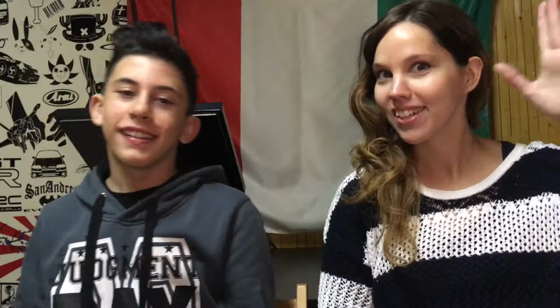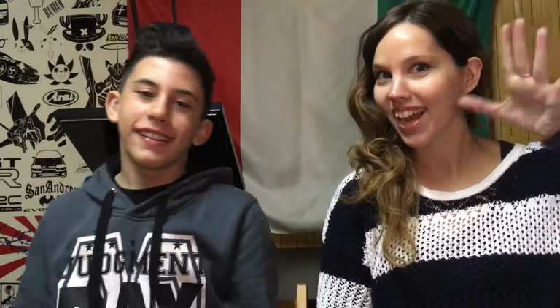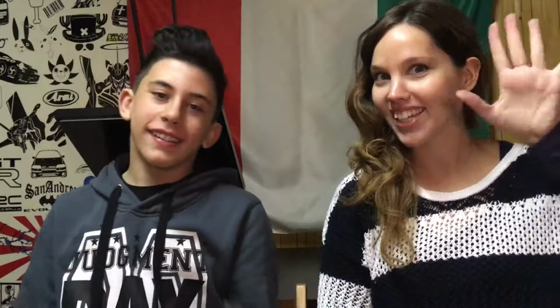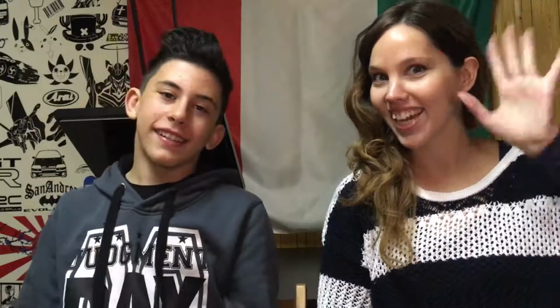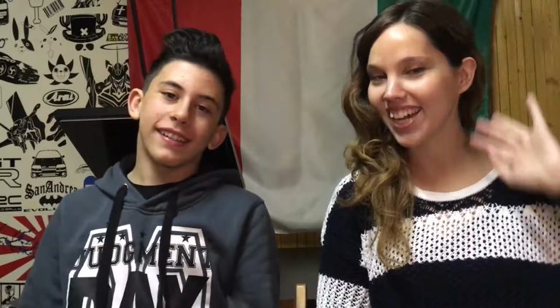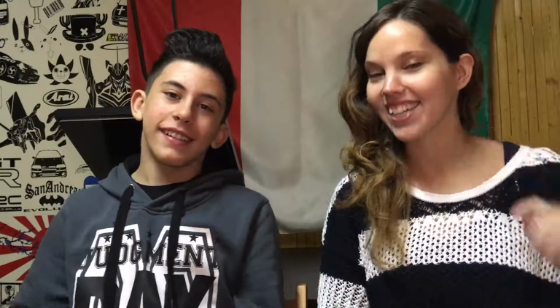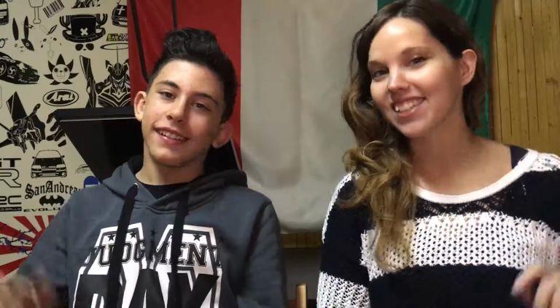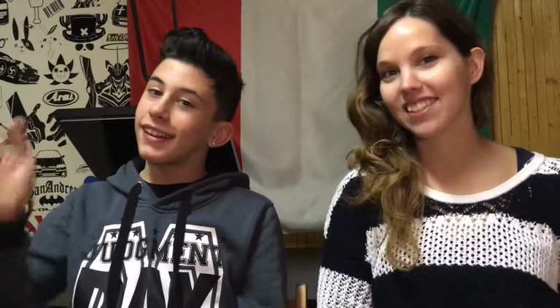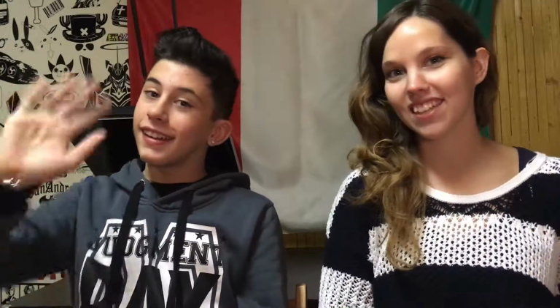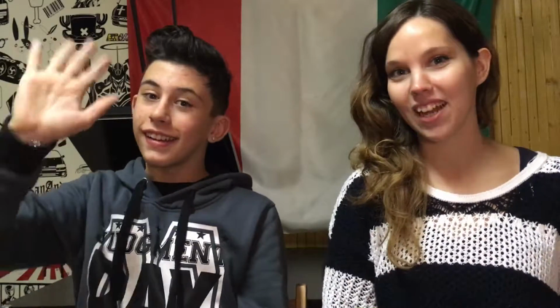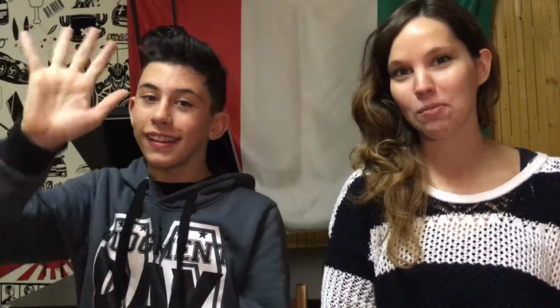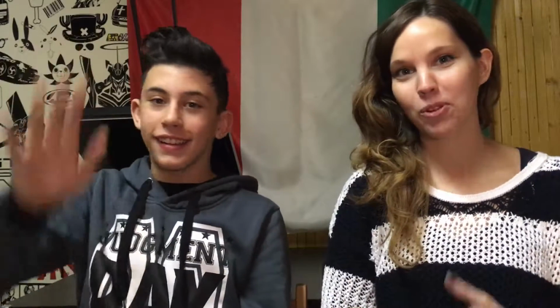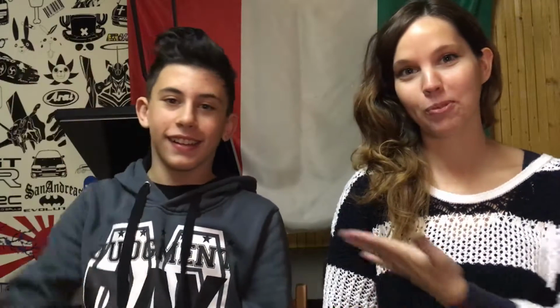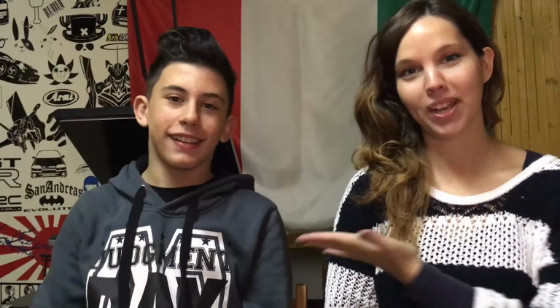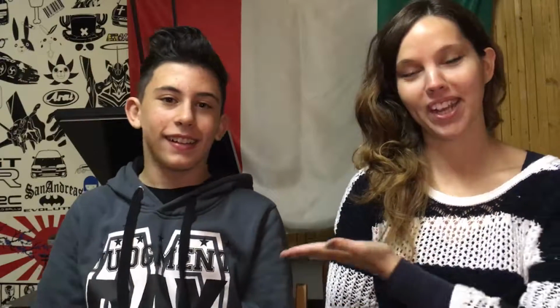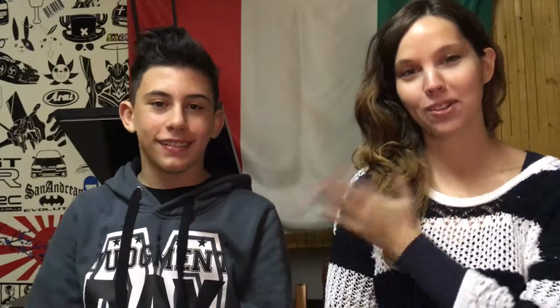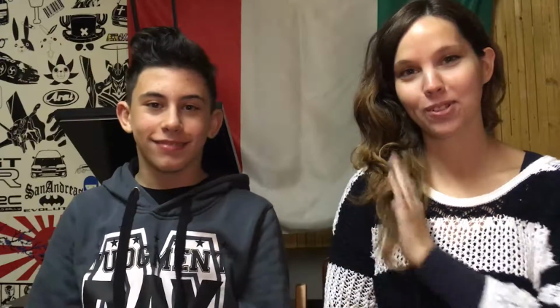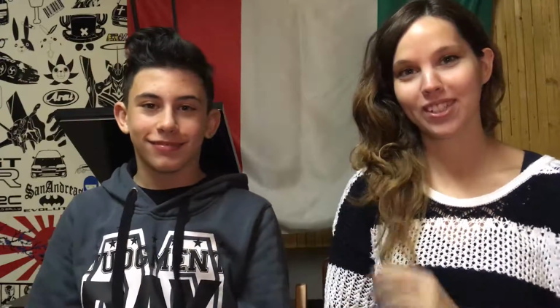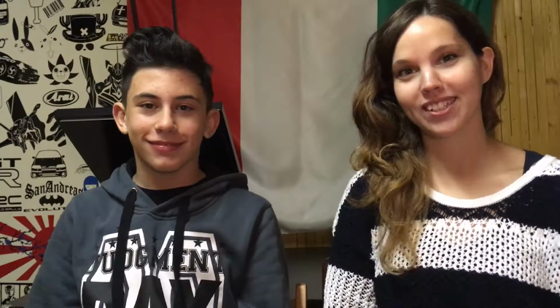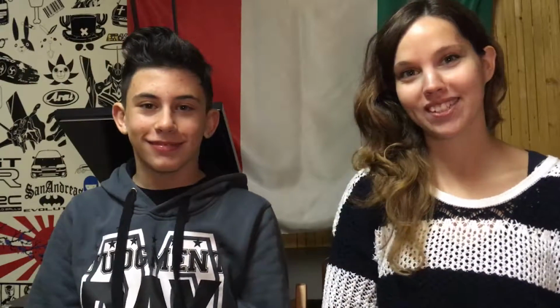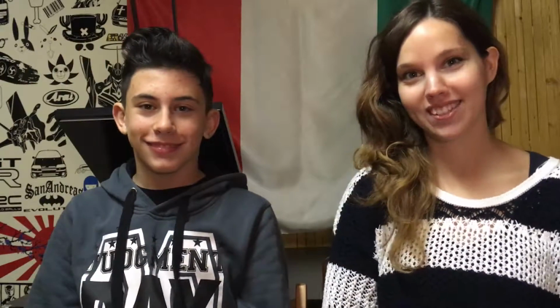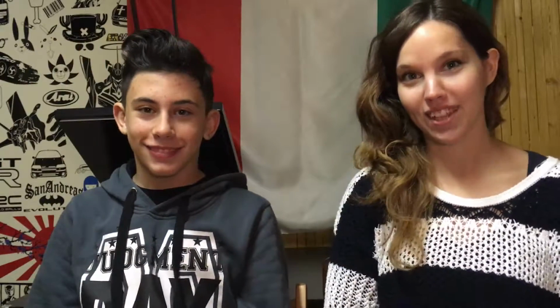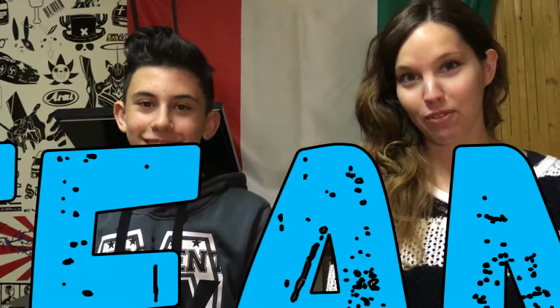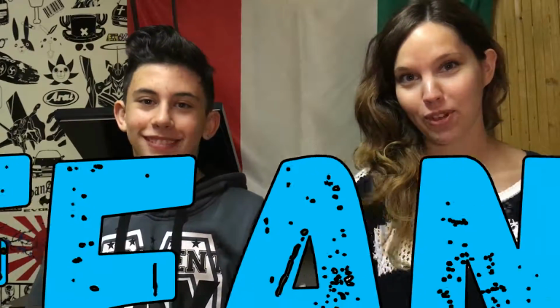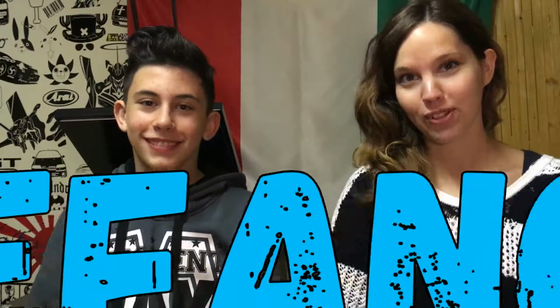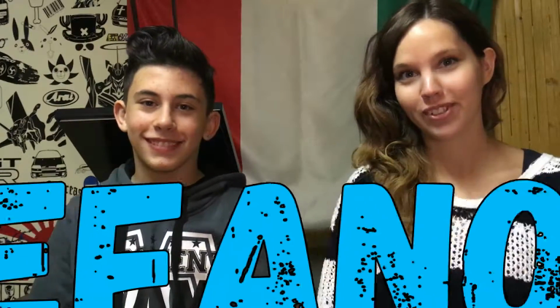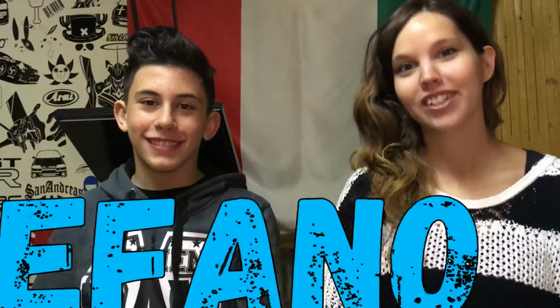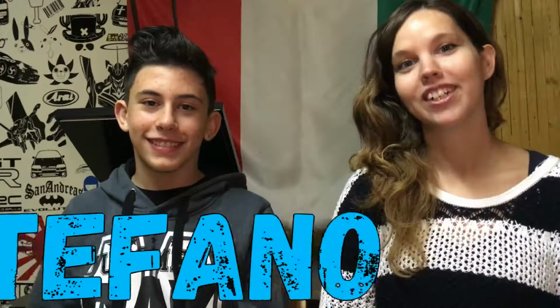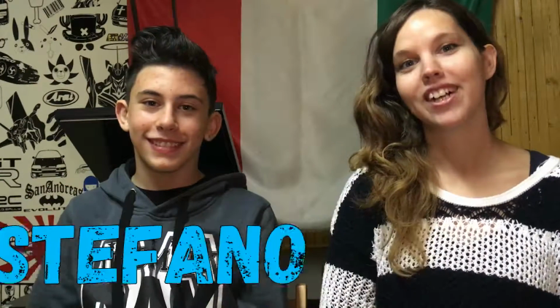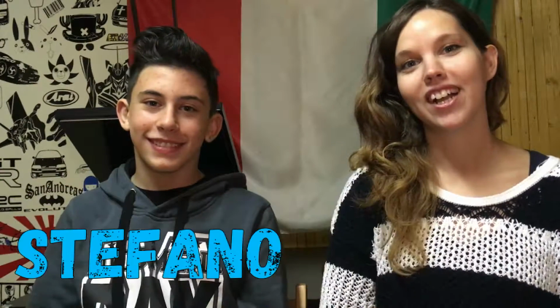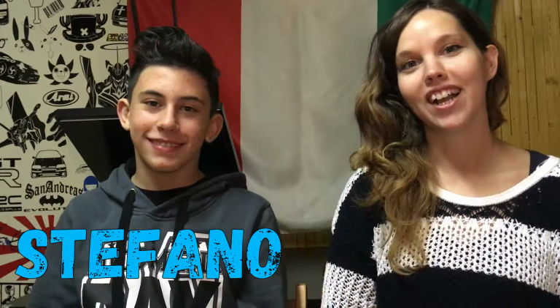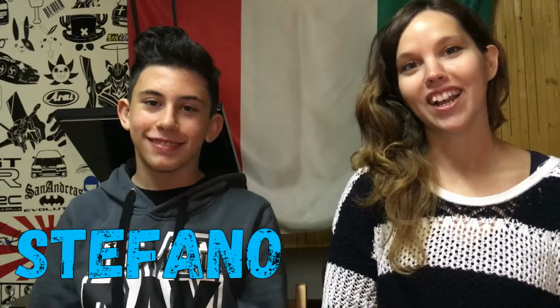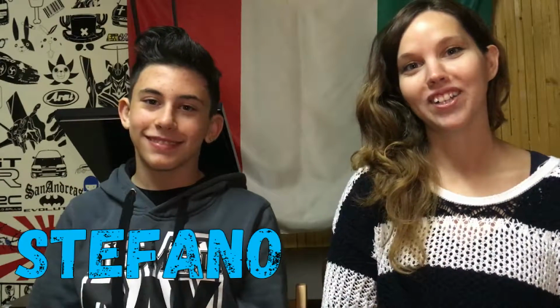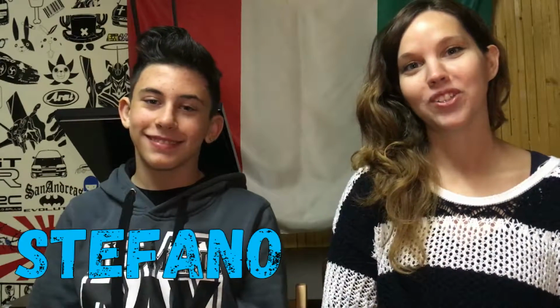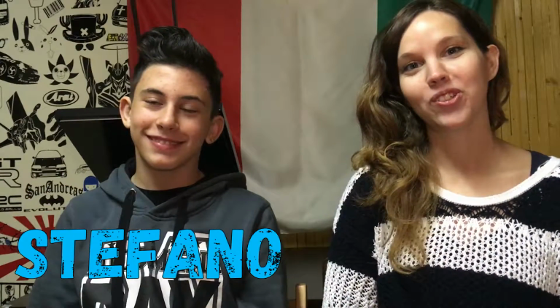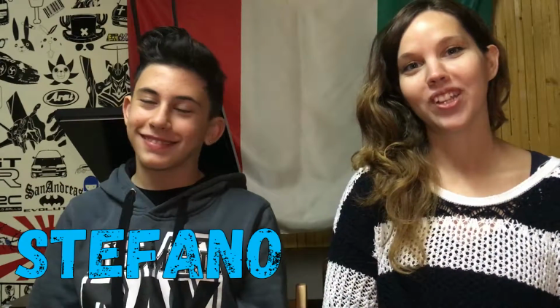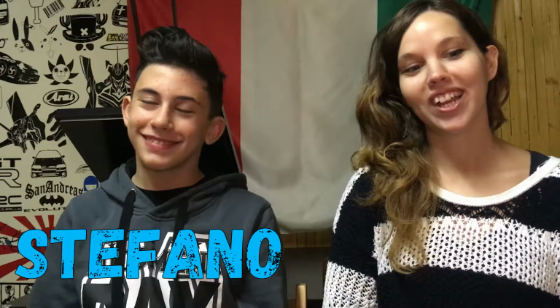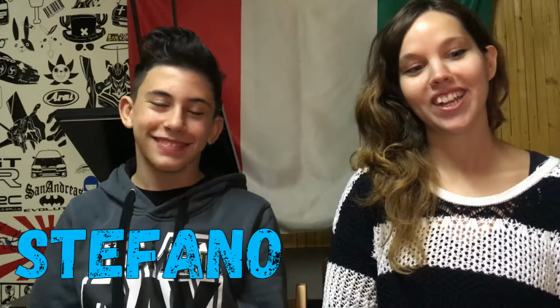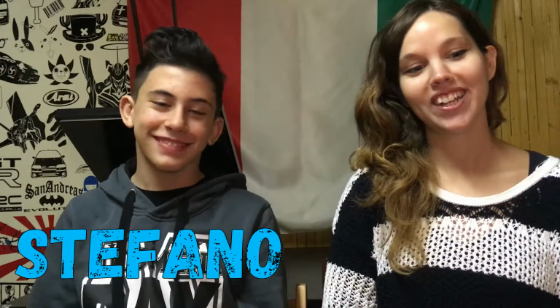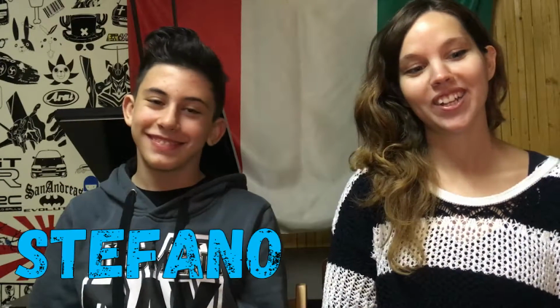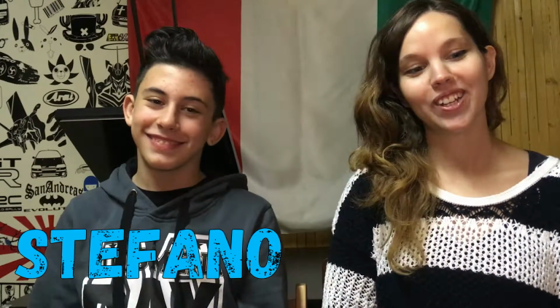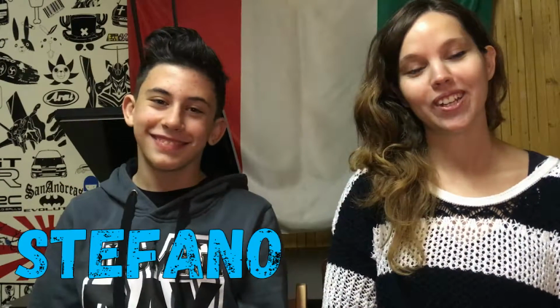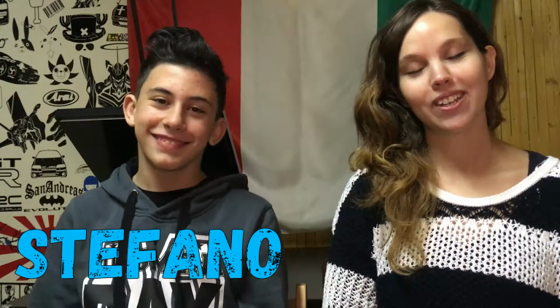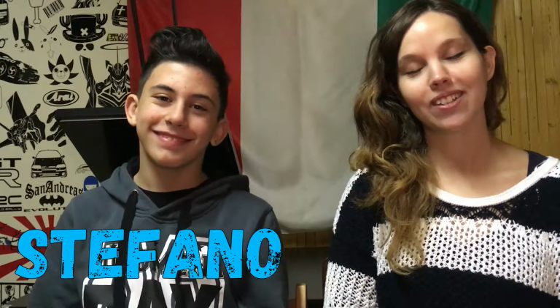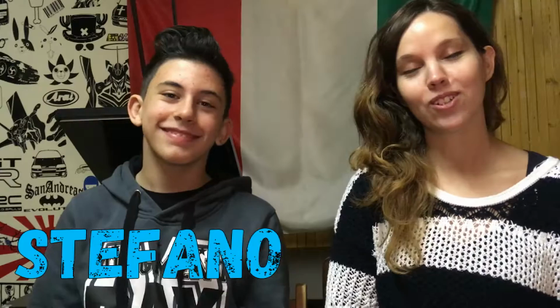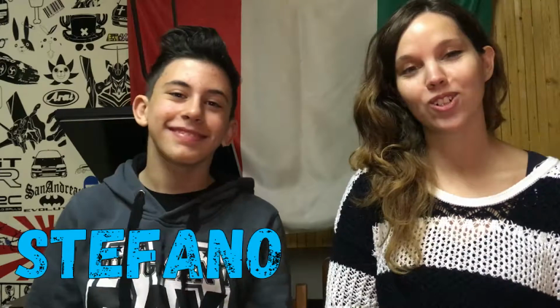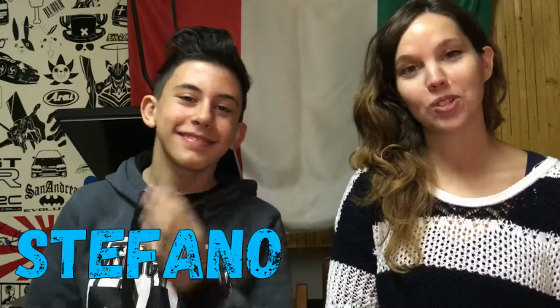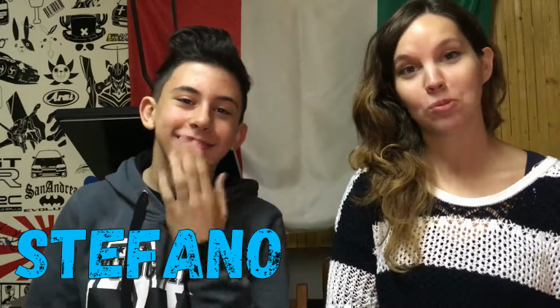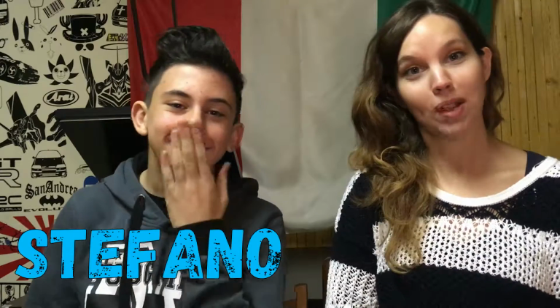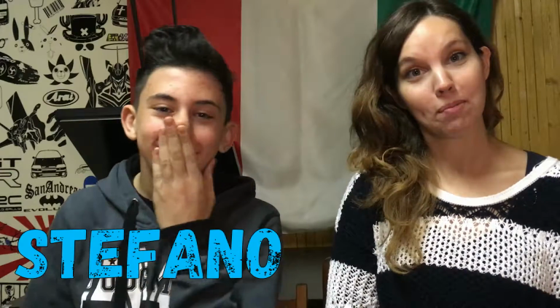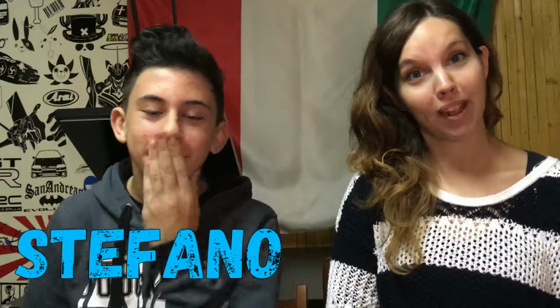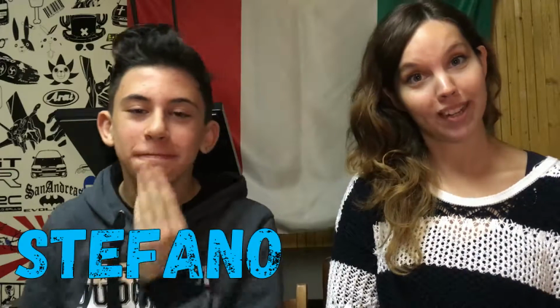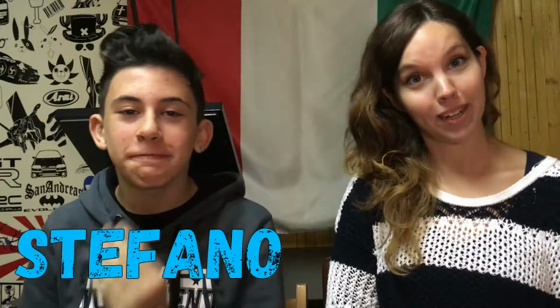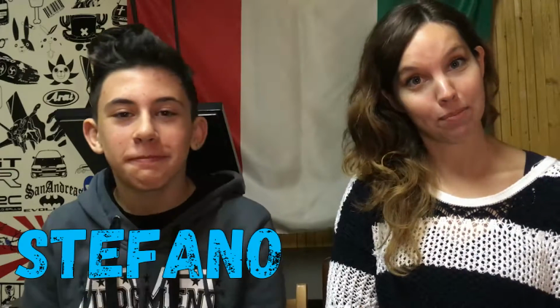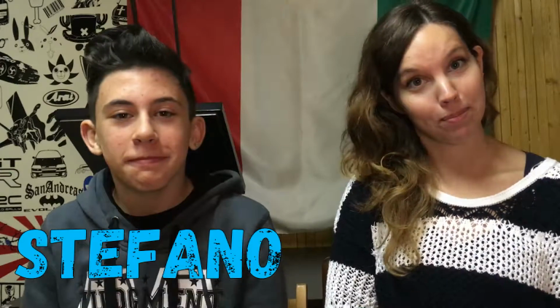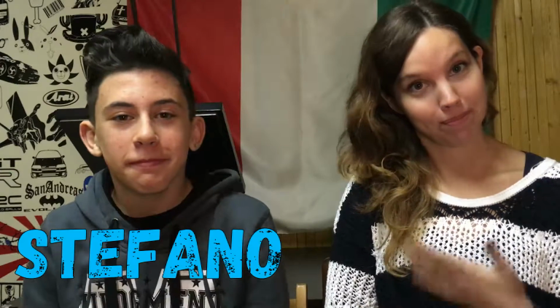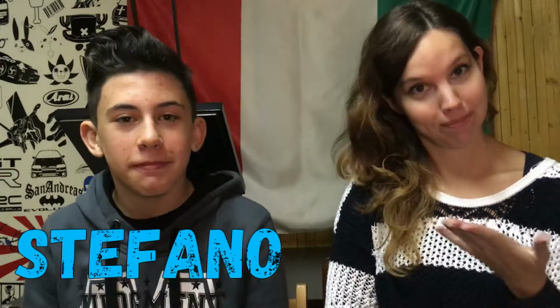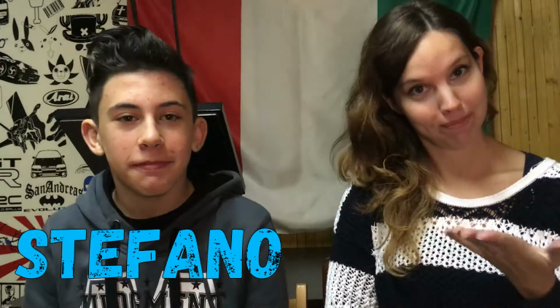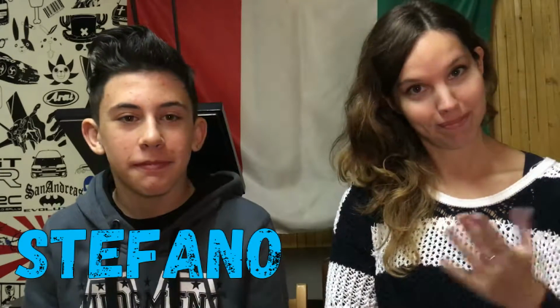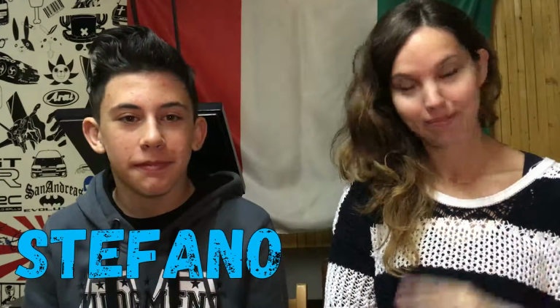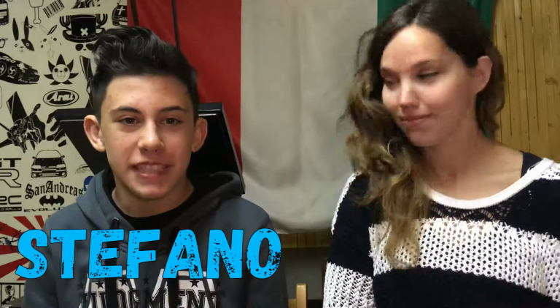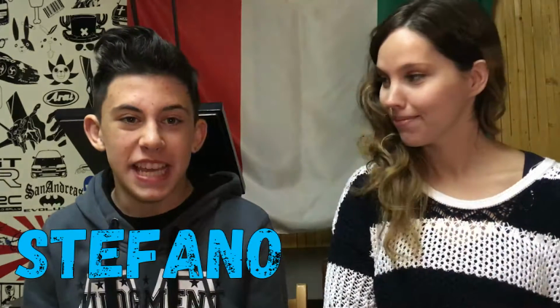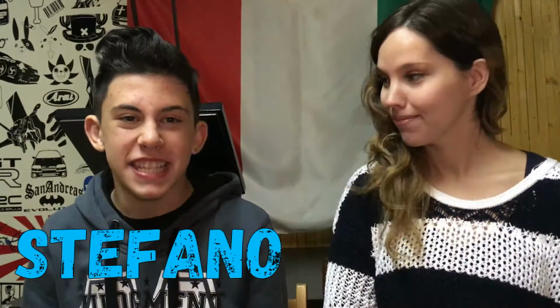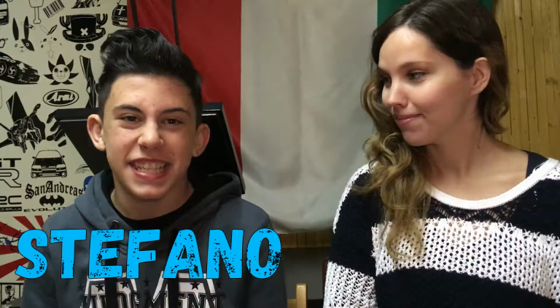Hi guys, I'm with my cousin Stefano and today he's gonna do my makeup. Yes!